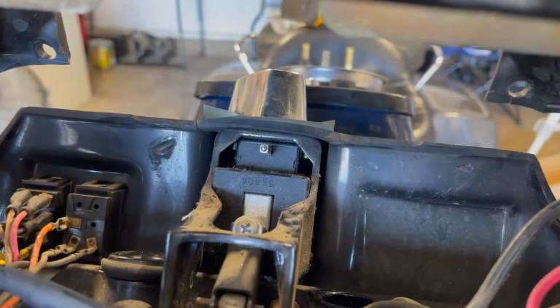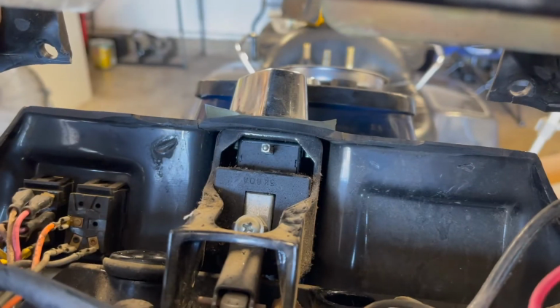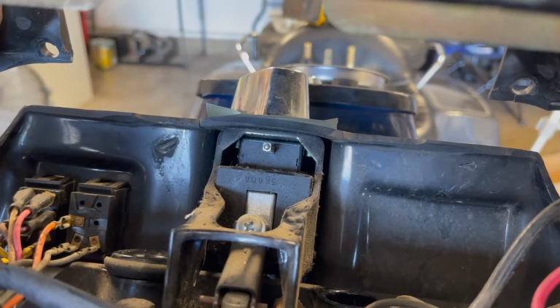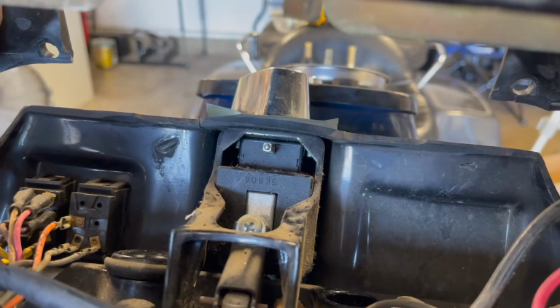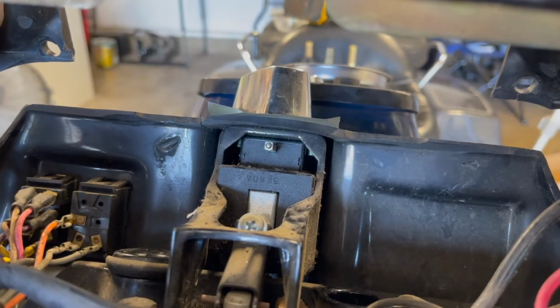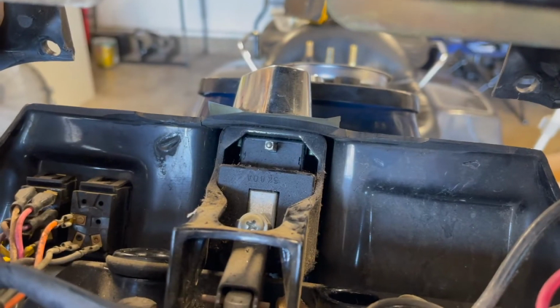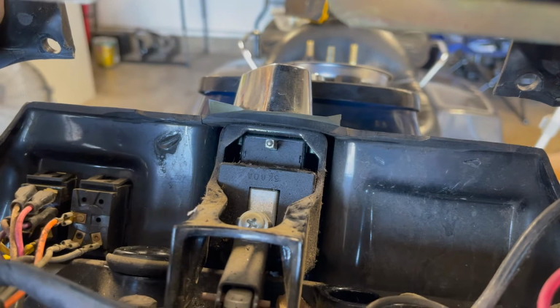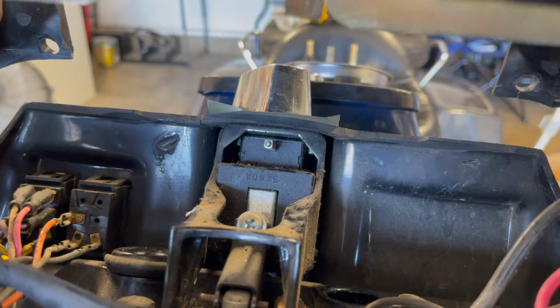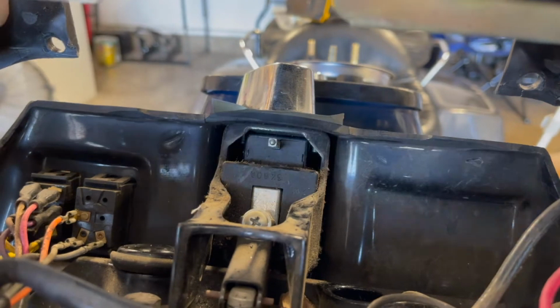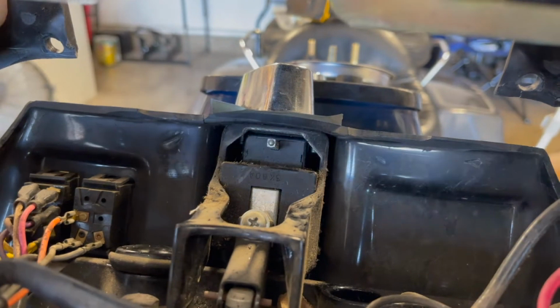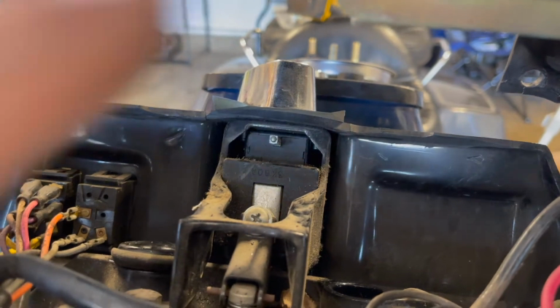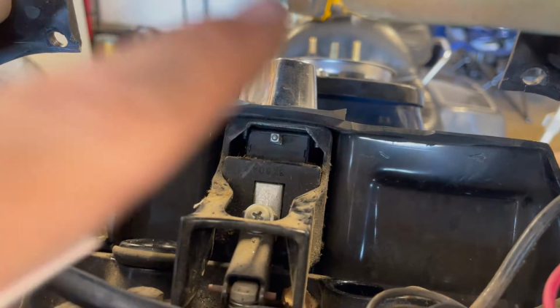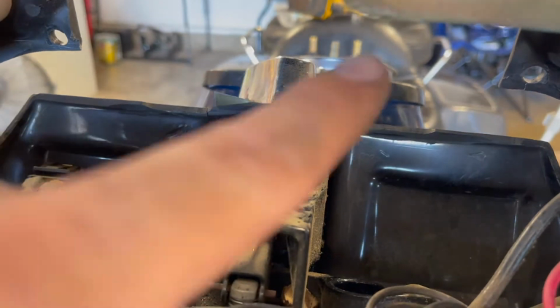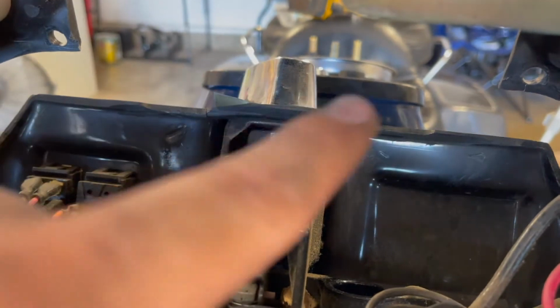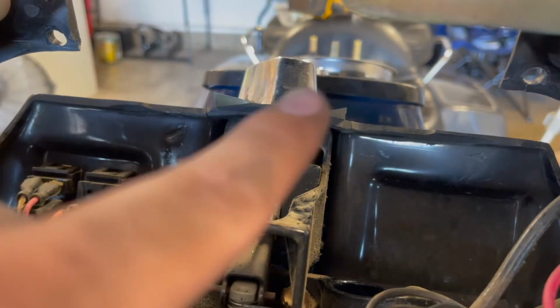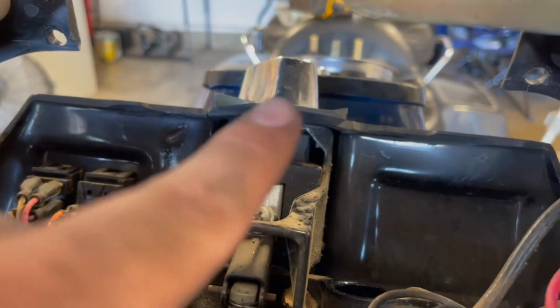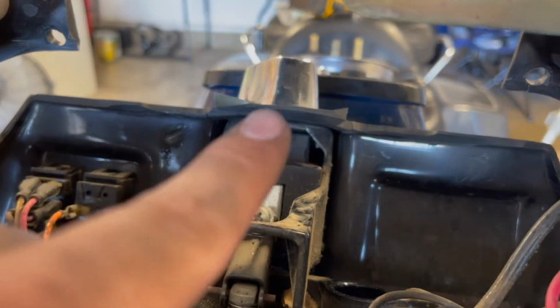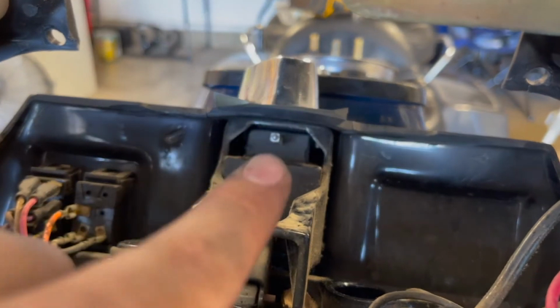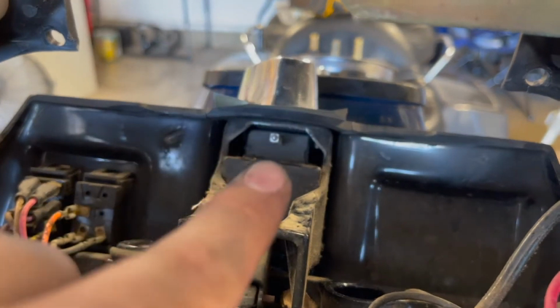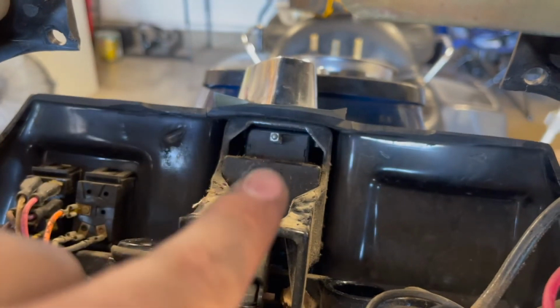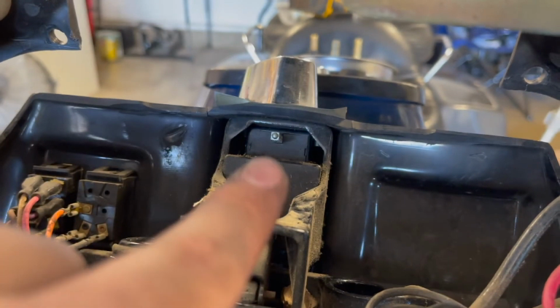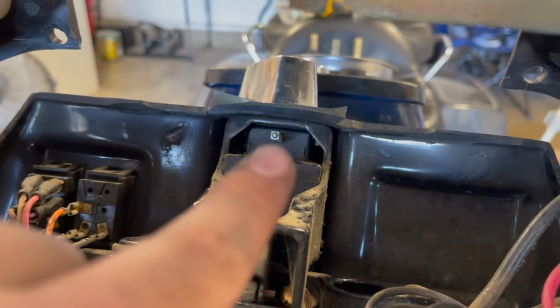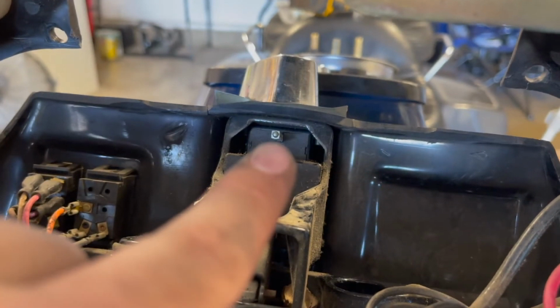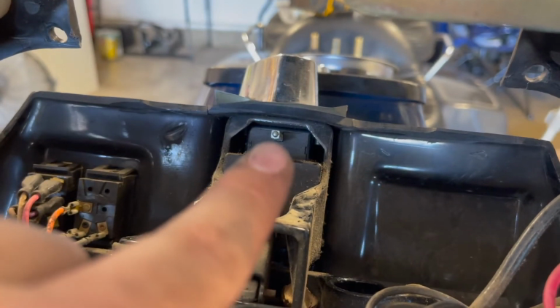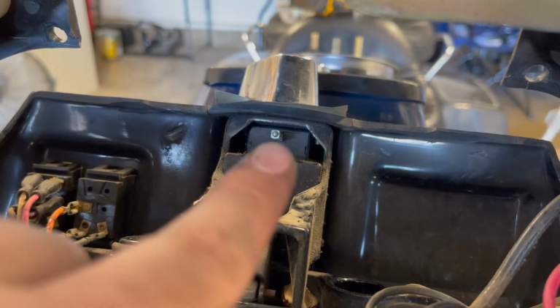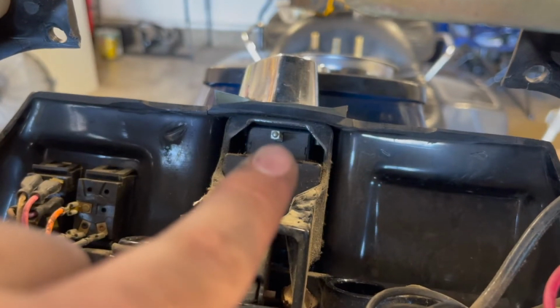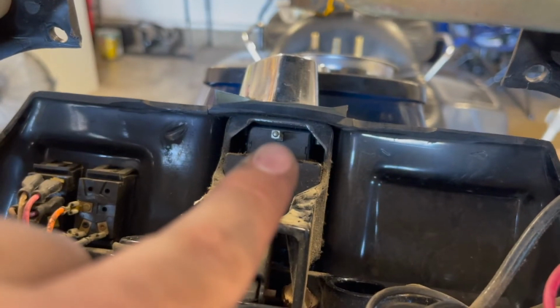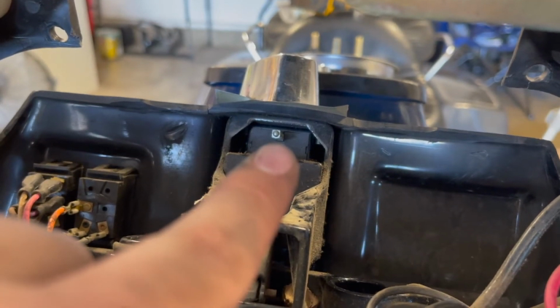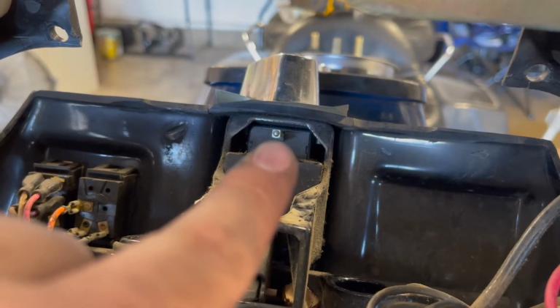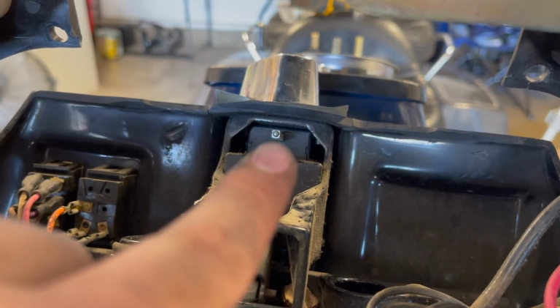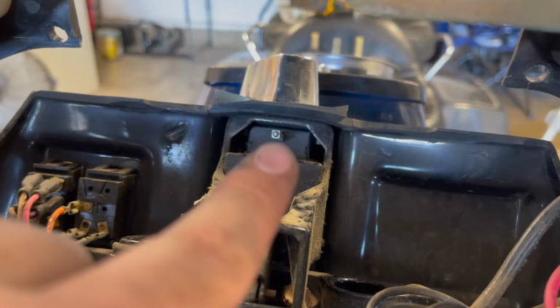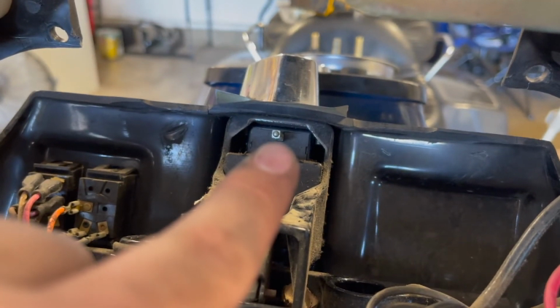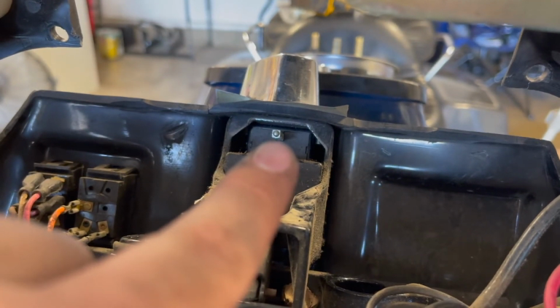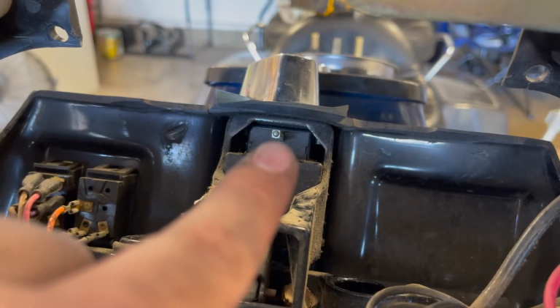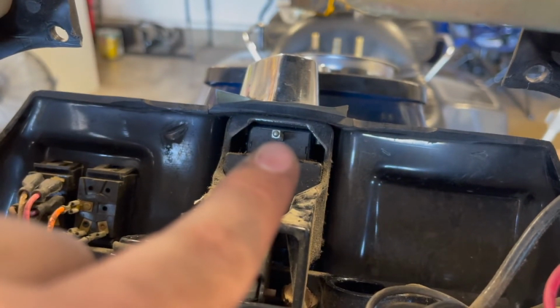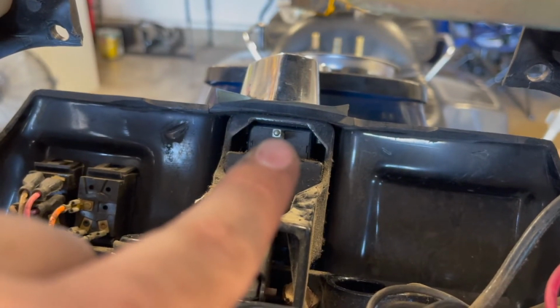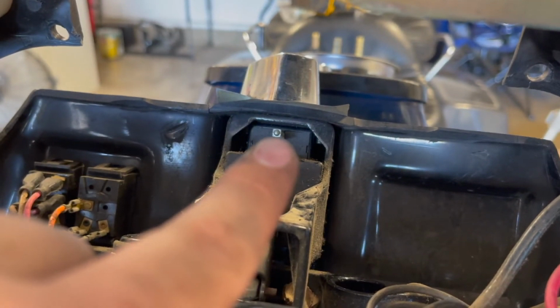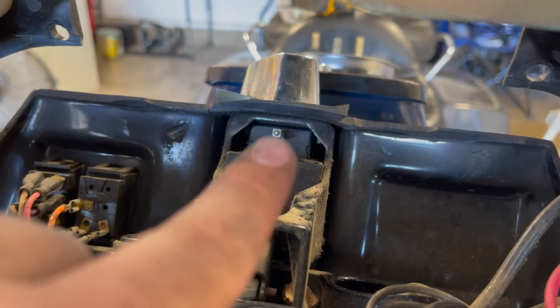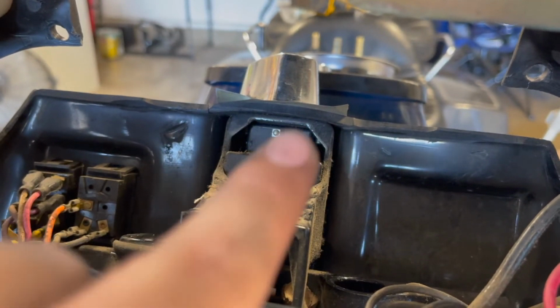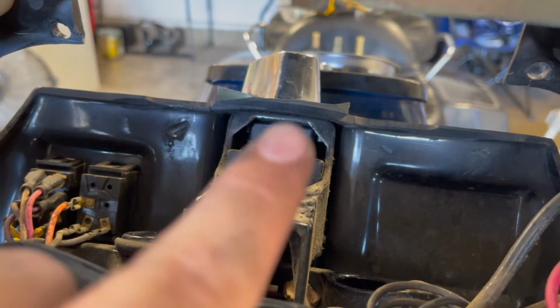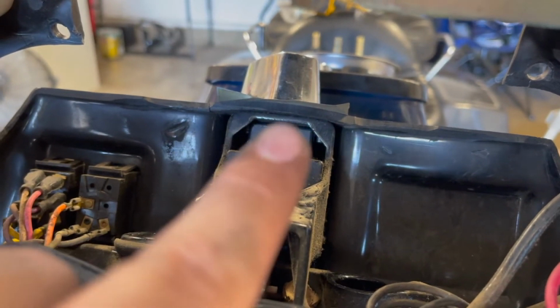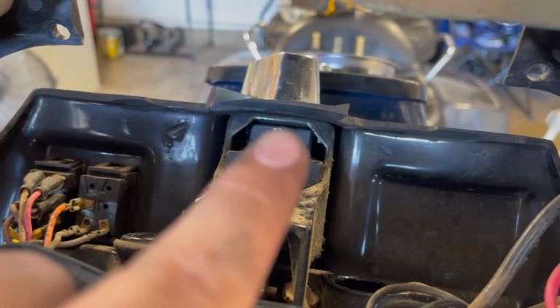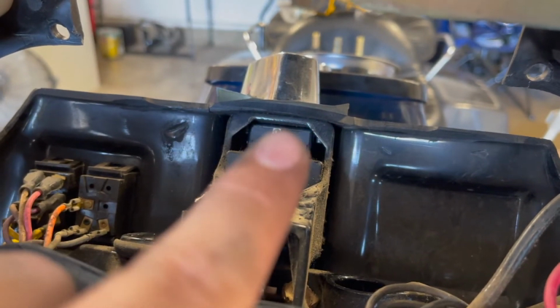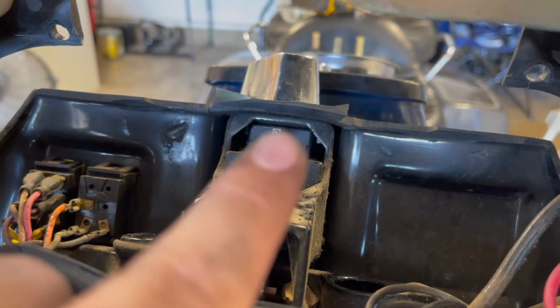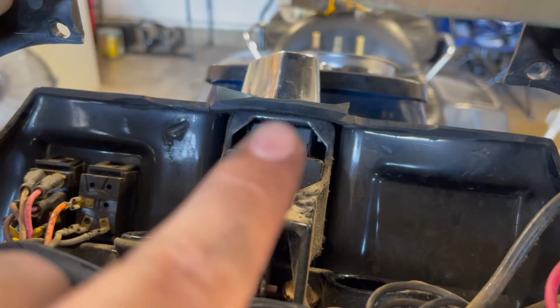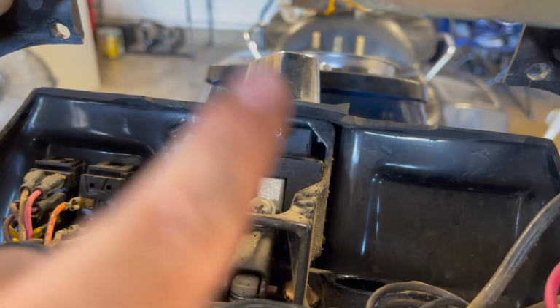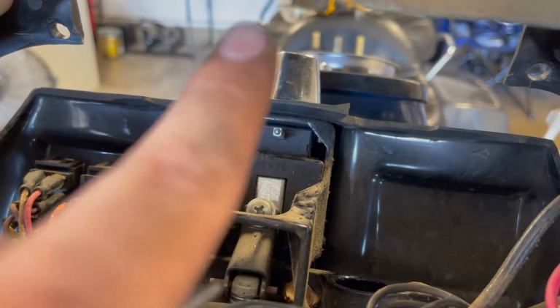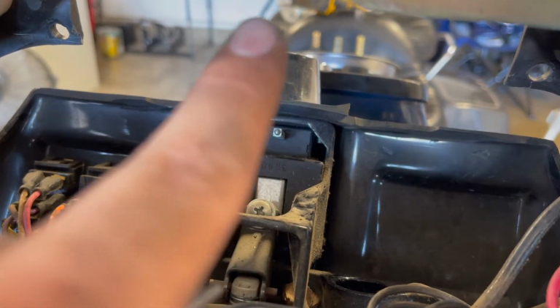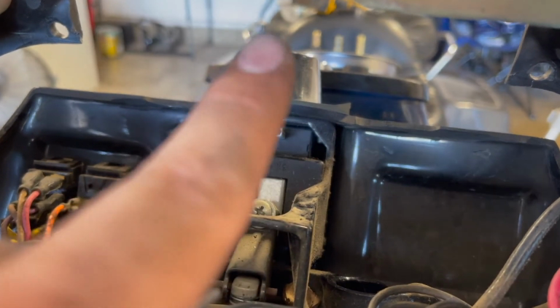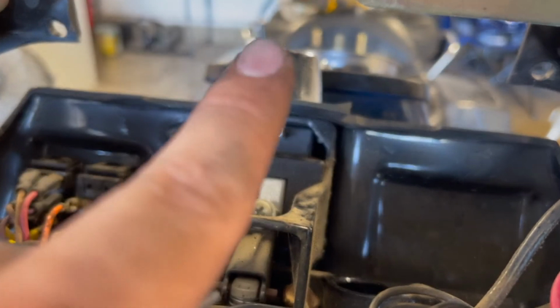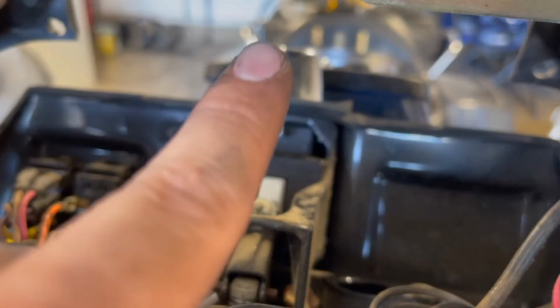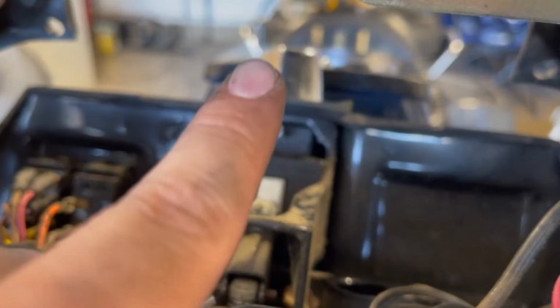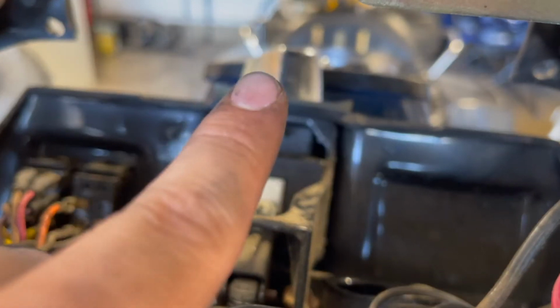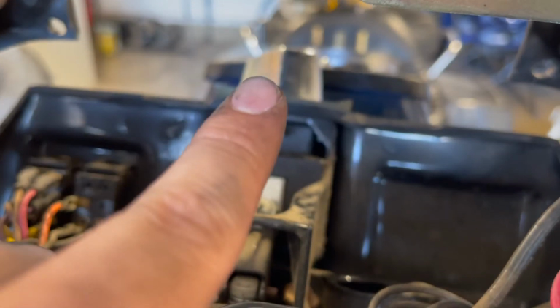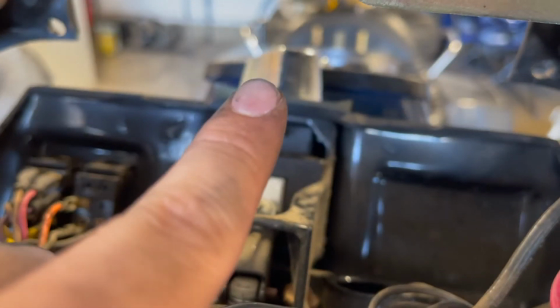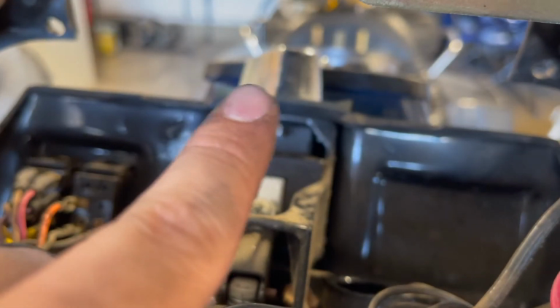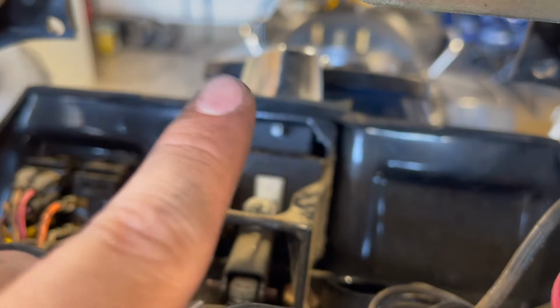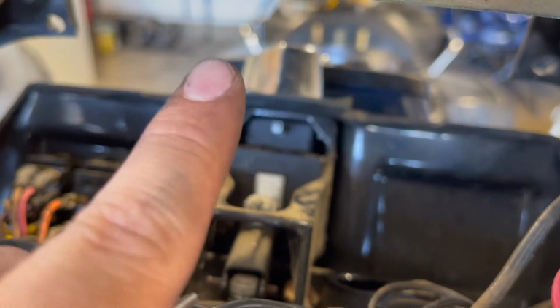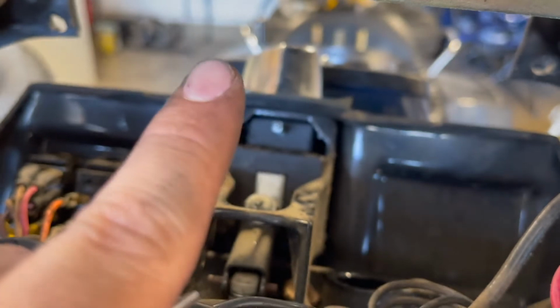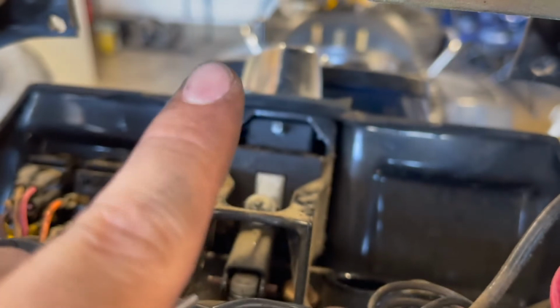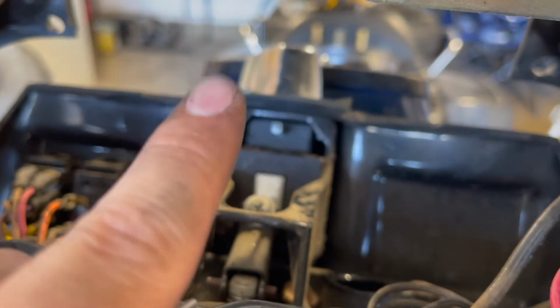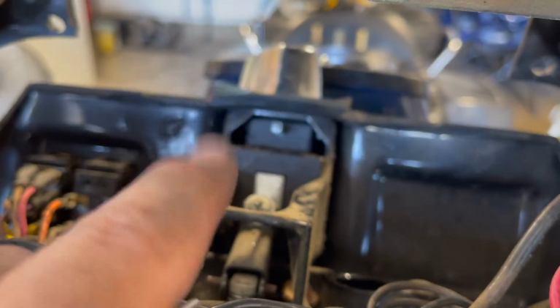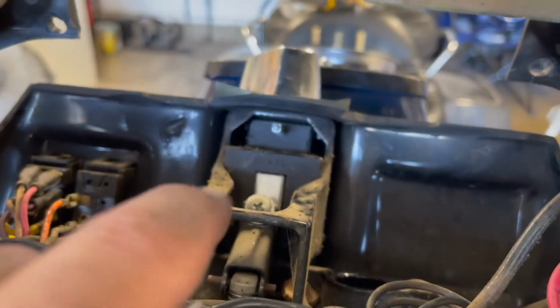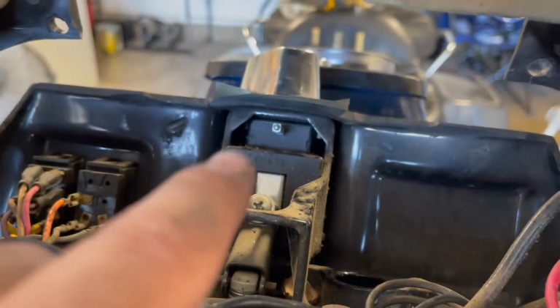In order to pull the key fob off, just pull this pin right here, then make sure the key fob is in the lock position and you can just pull it straight out.